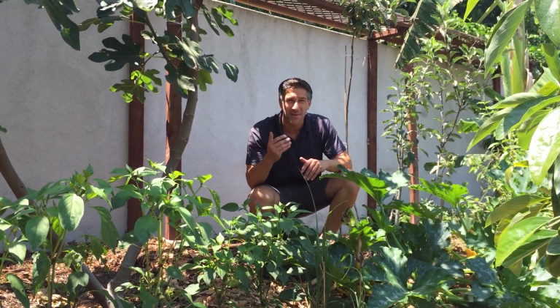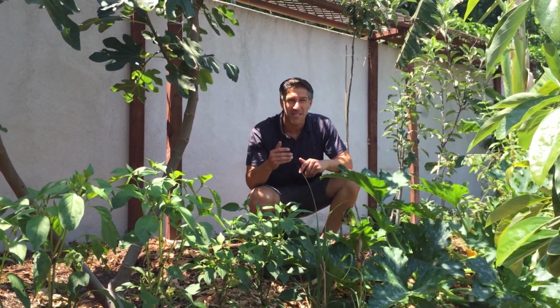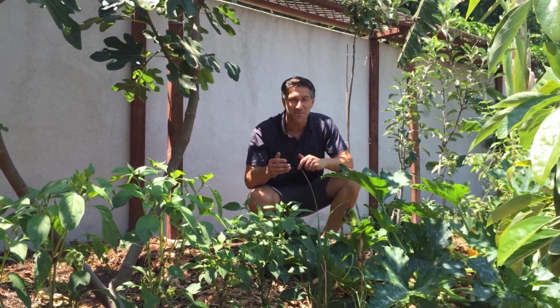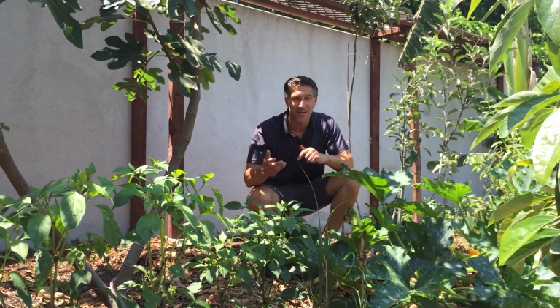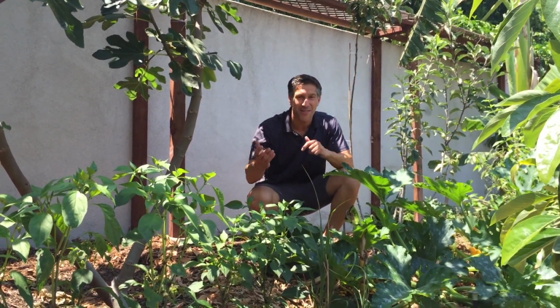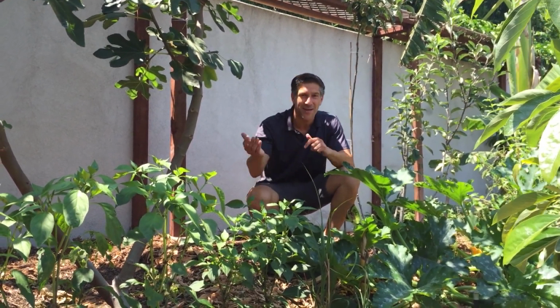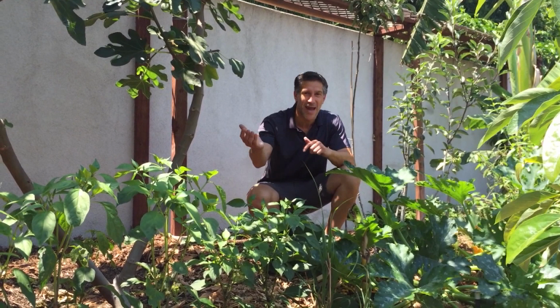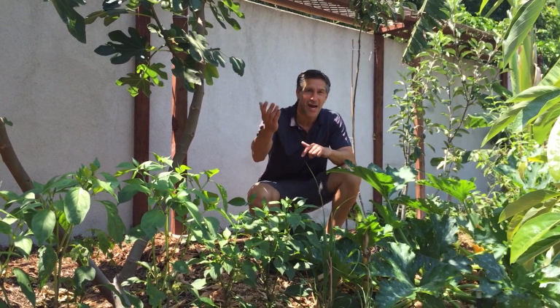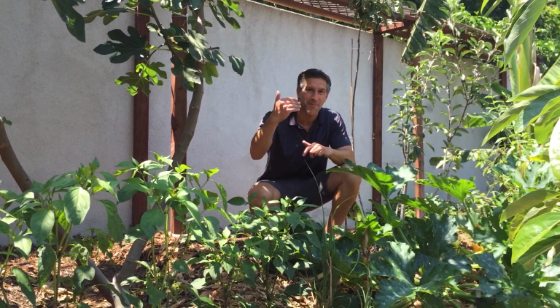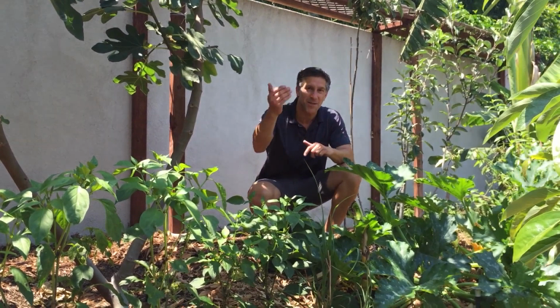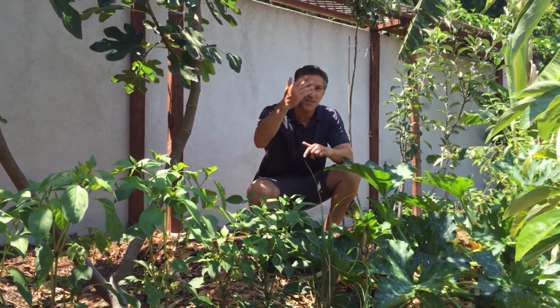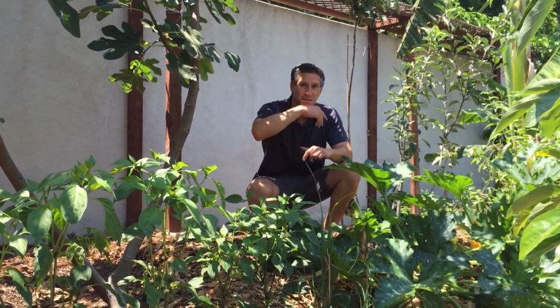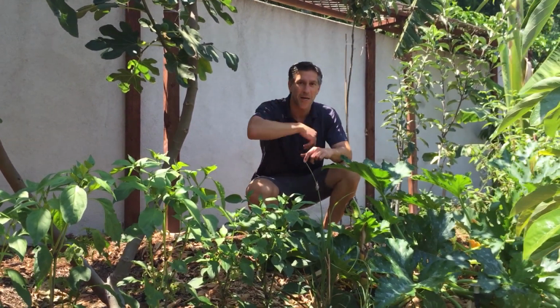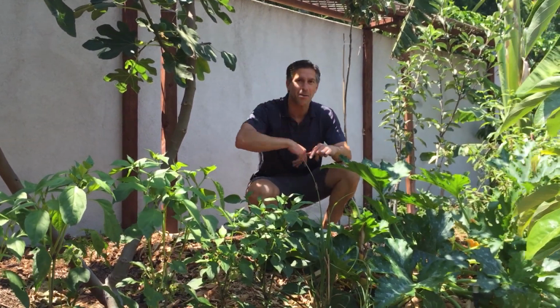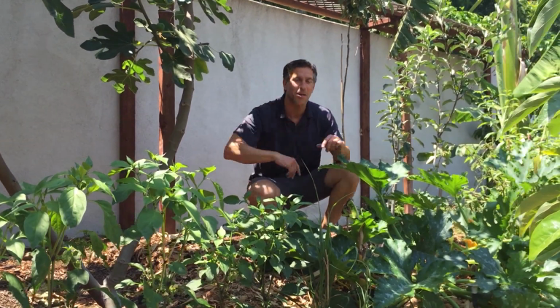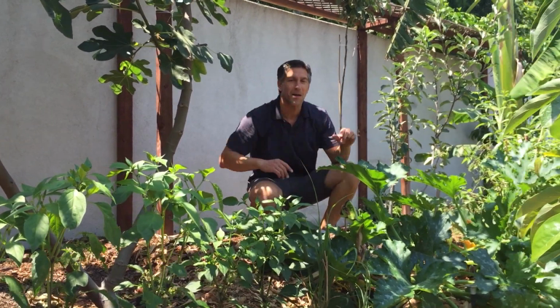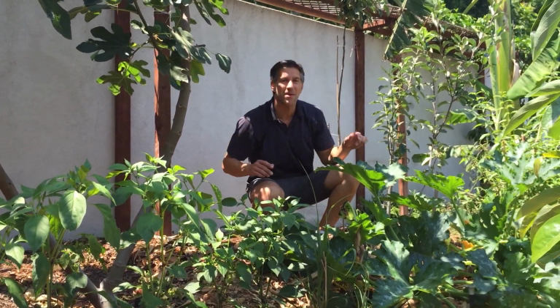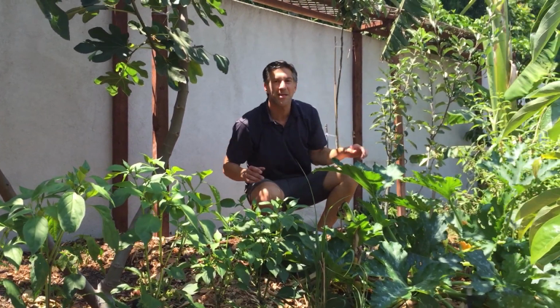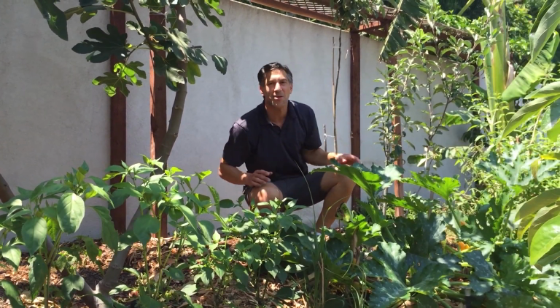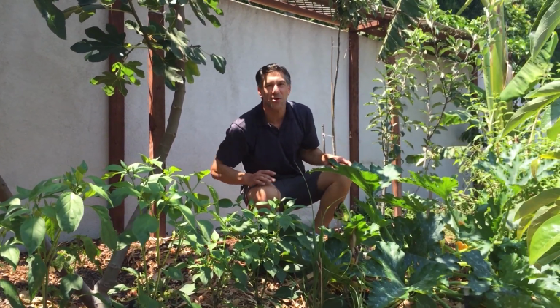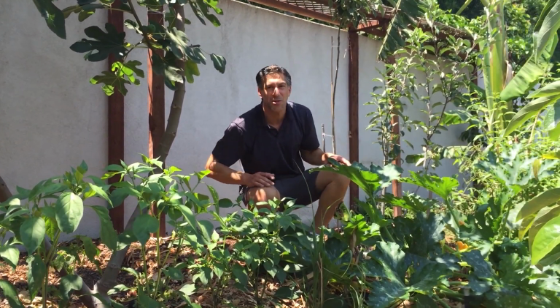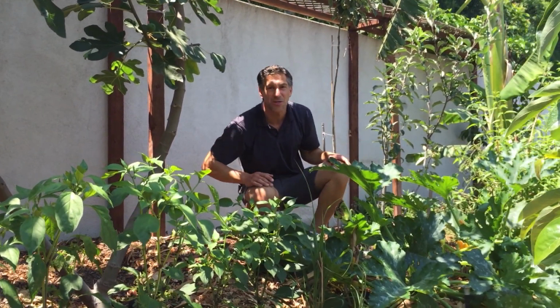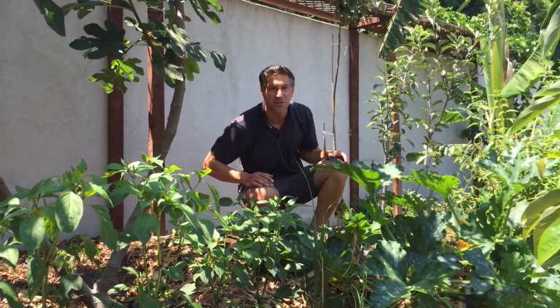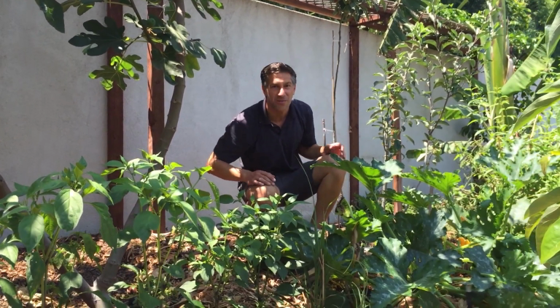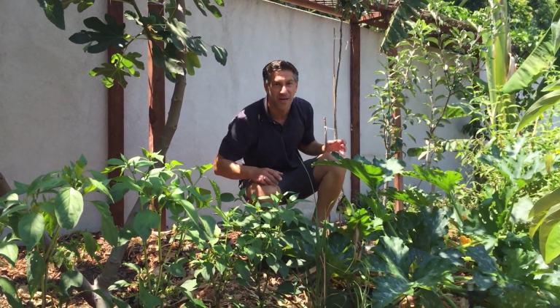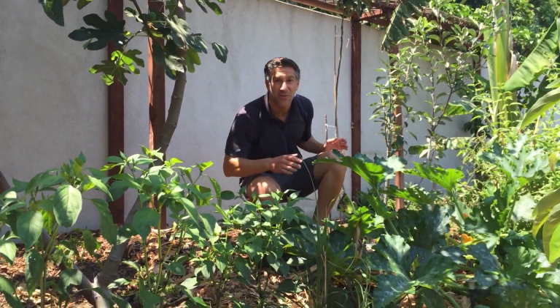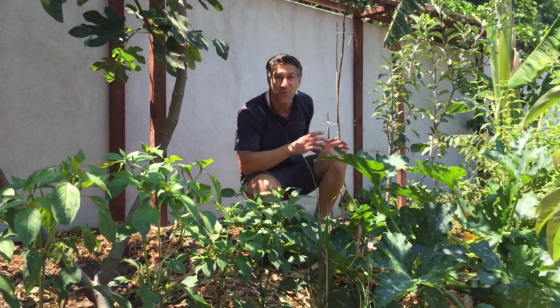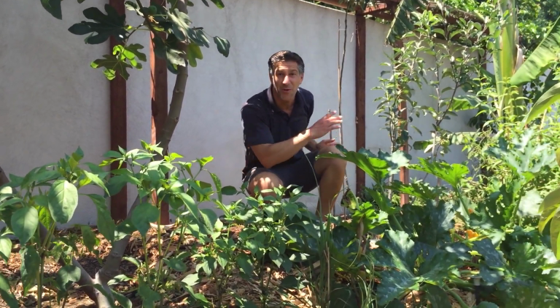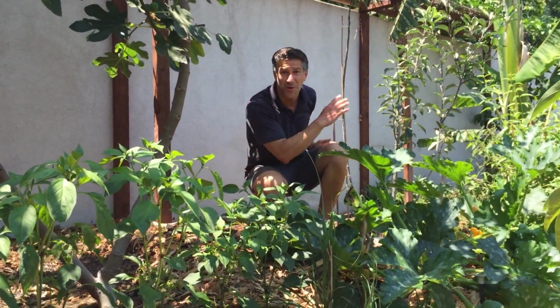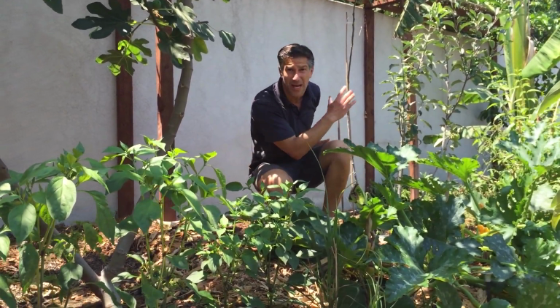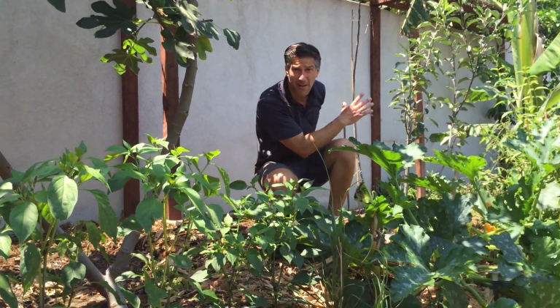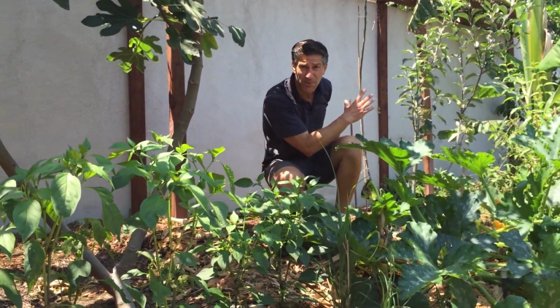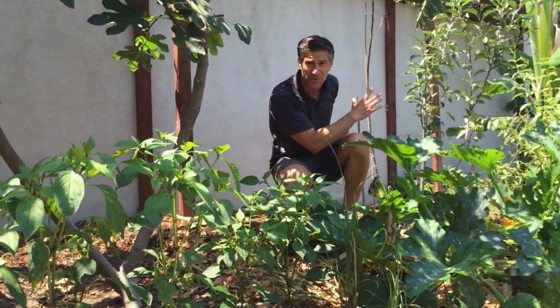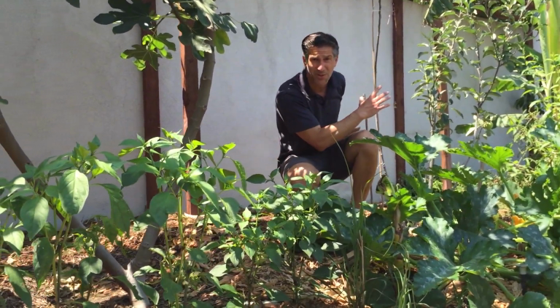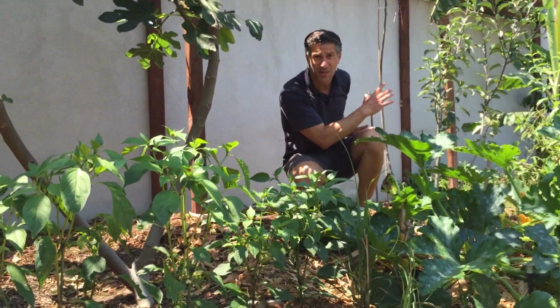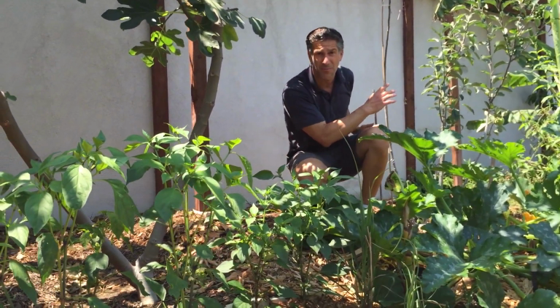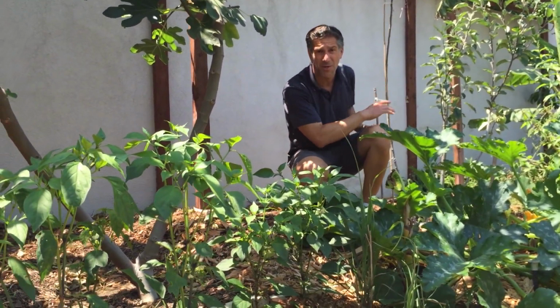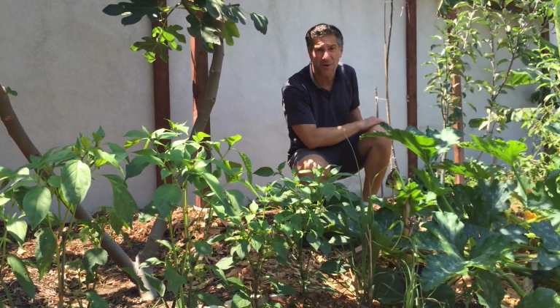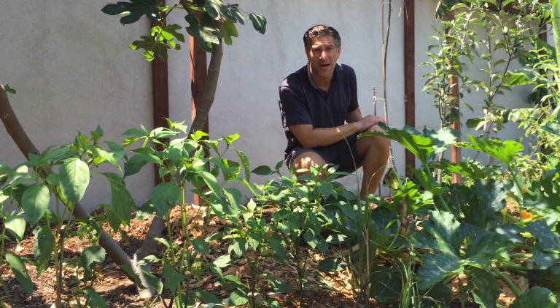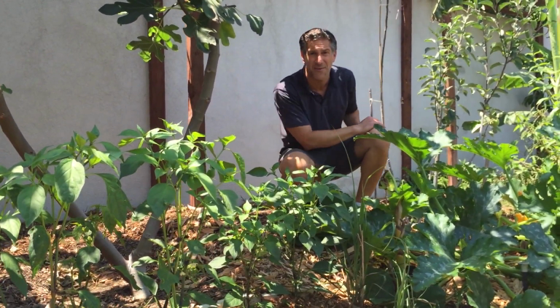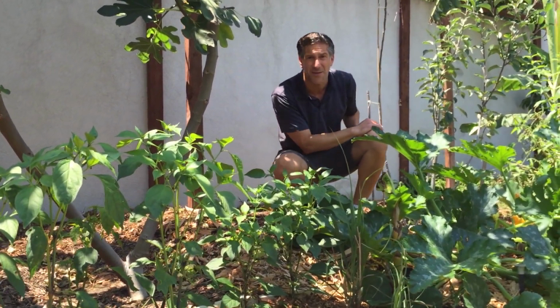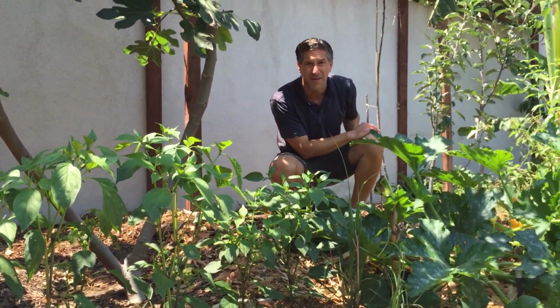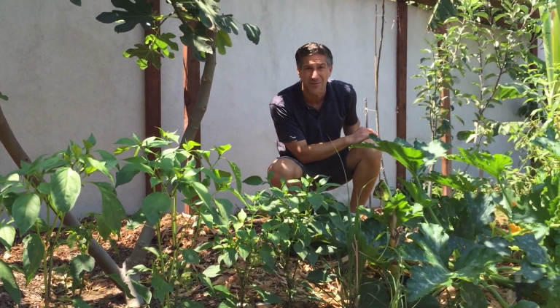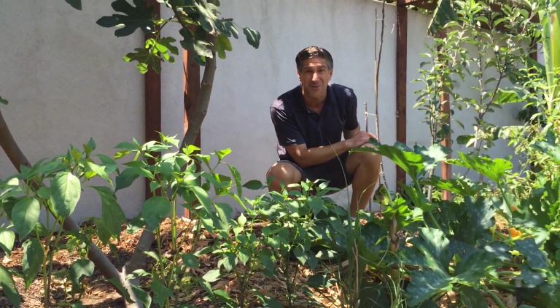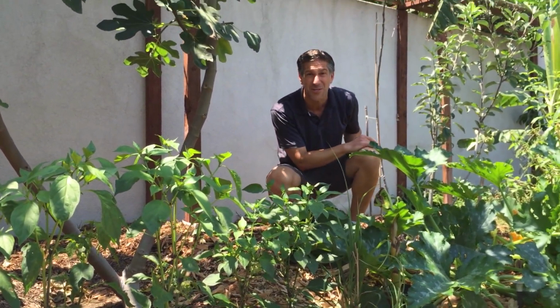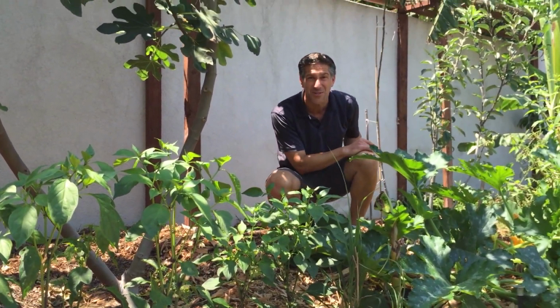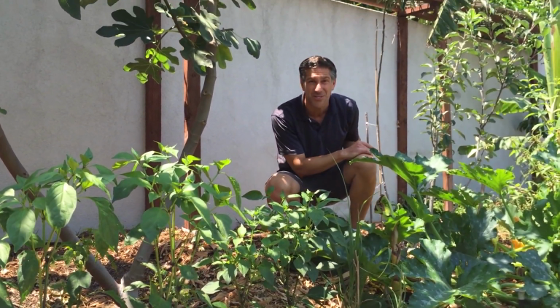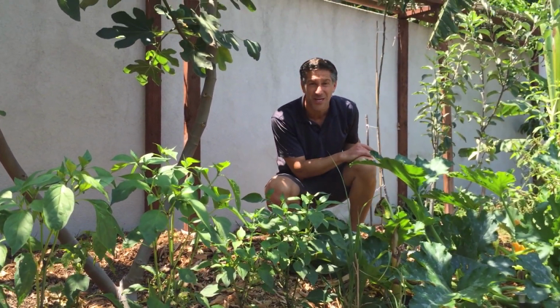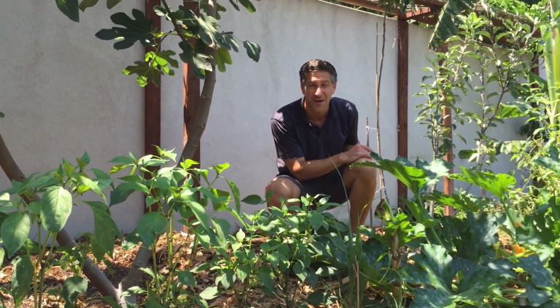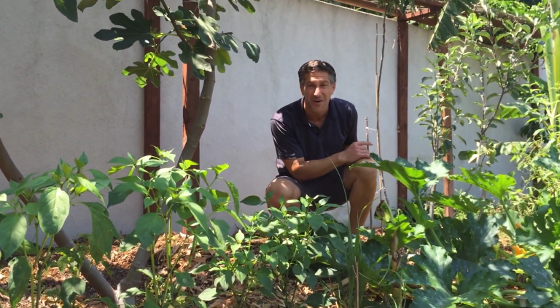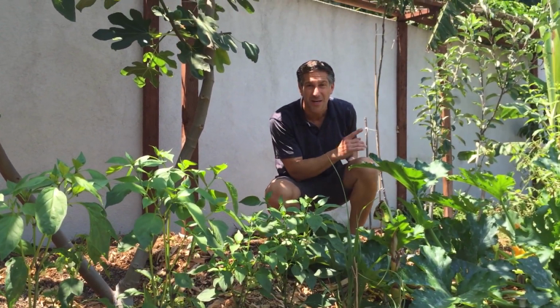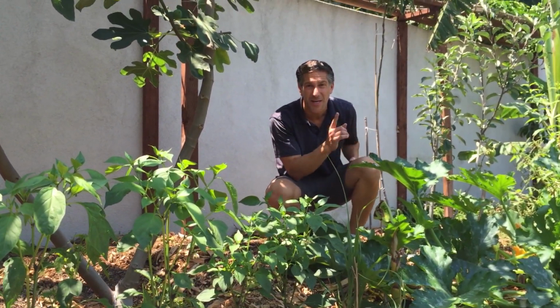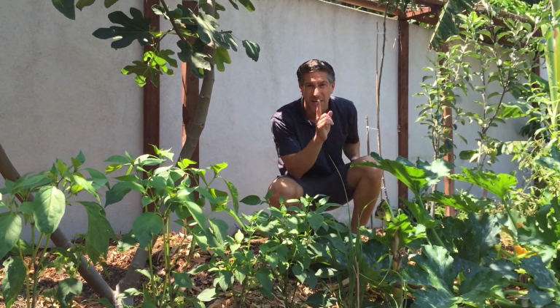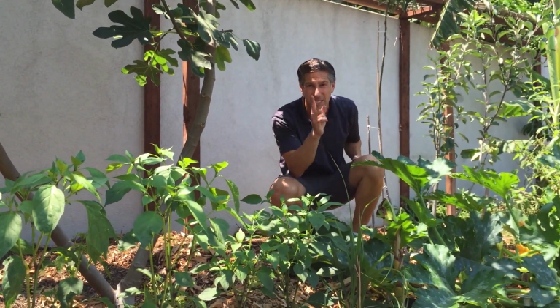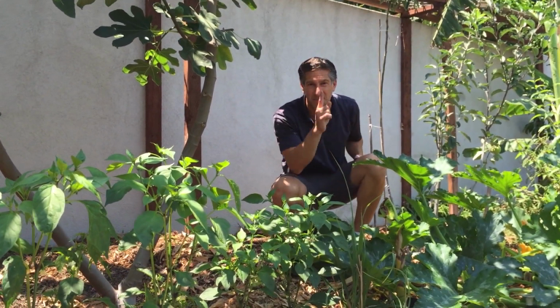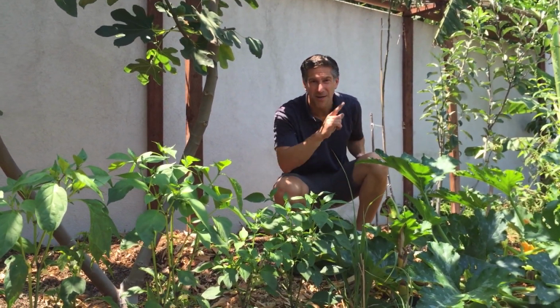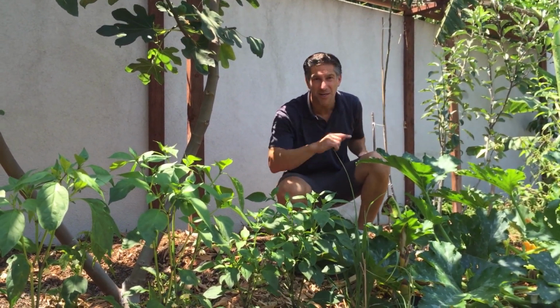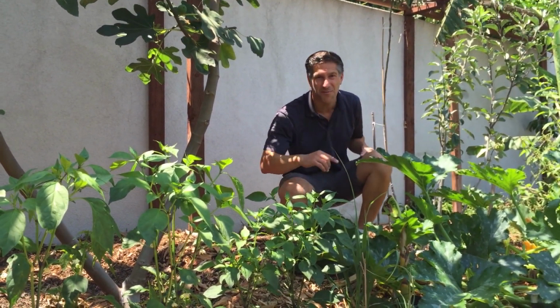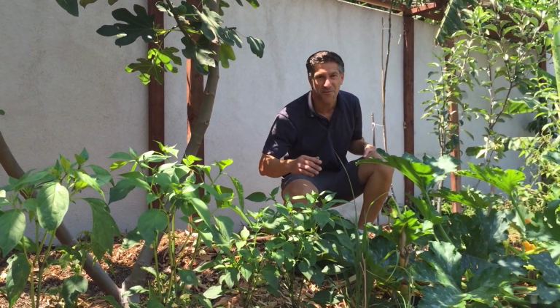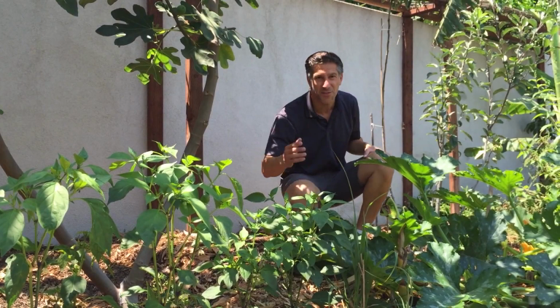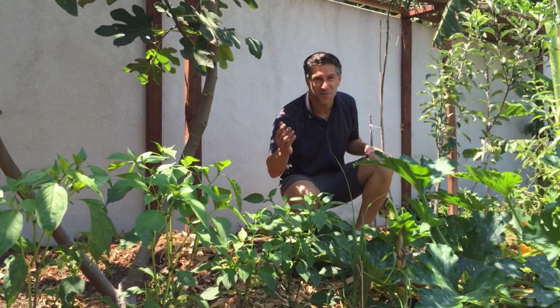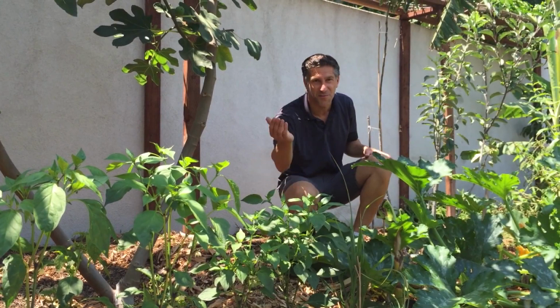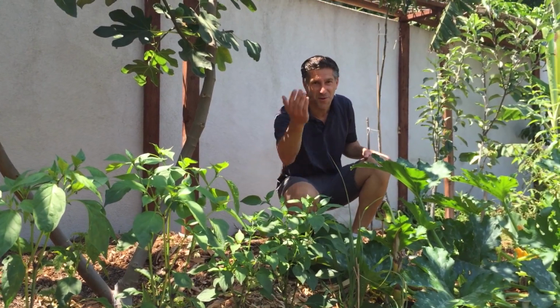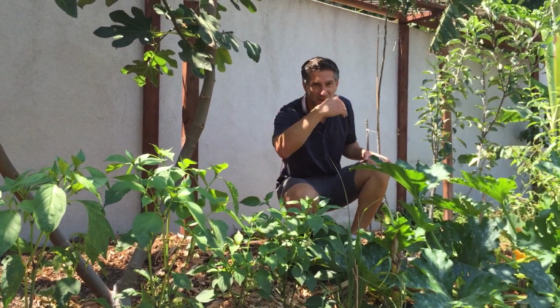Let me explain how, but let's come in a little closer to my three-in-one apple tree that we grafted about two years ago and it's bearing its first fruit.